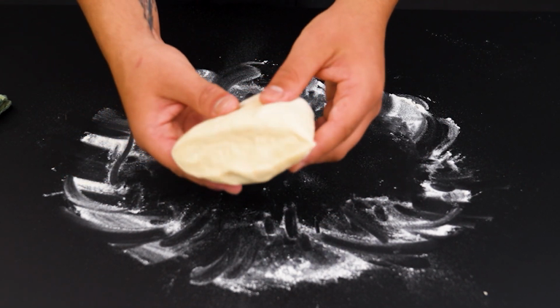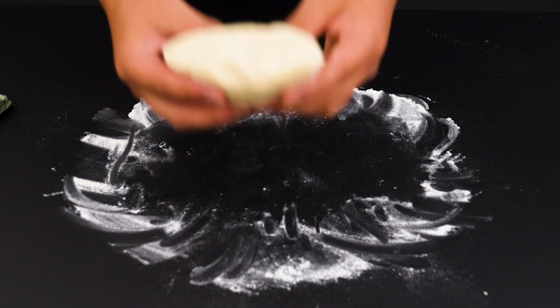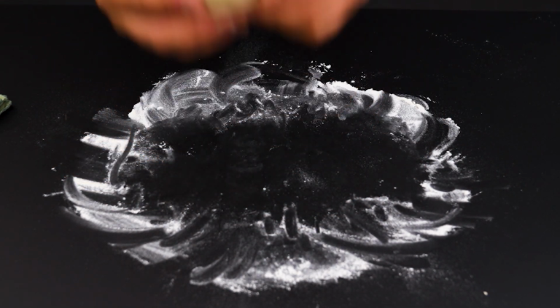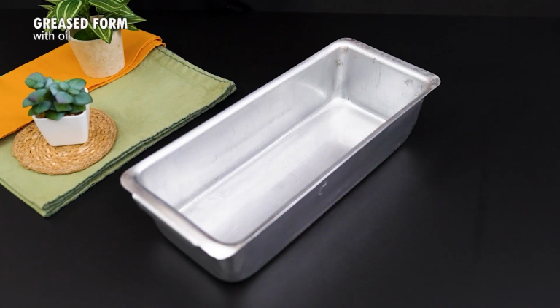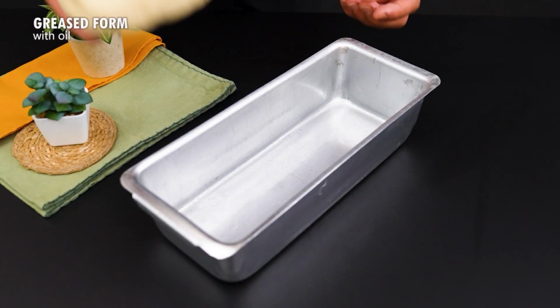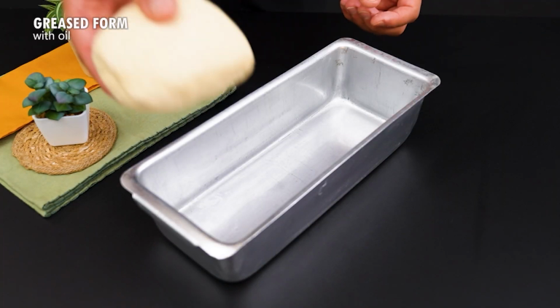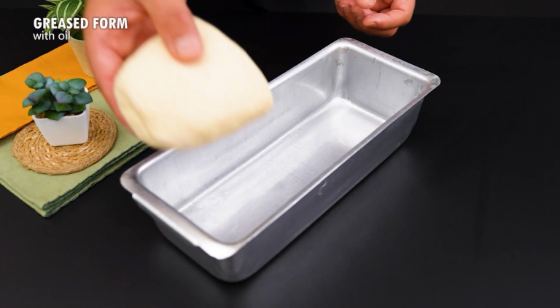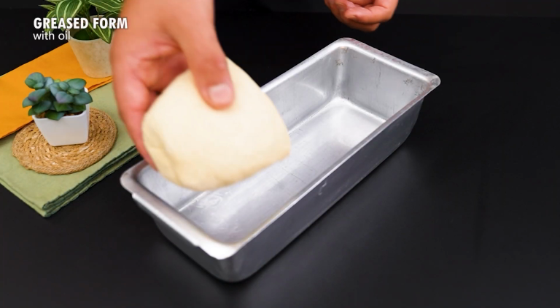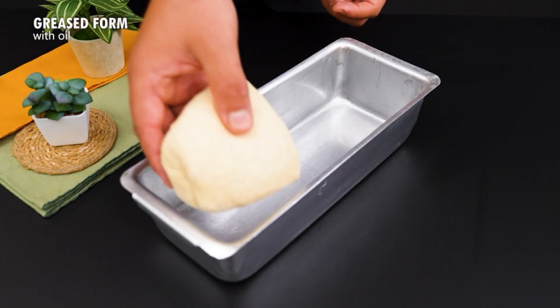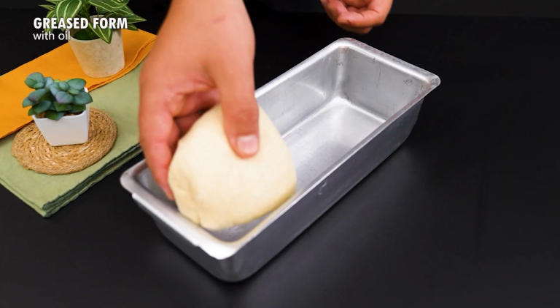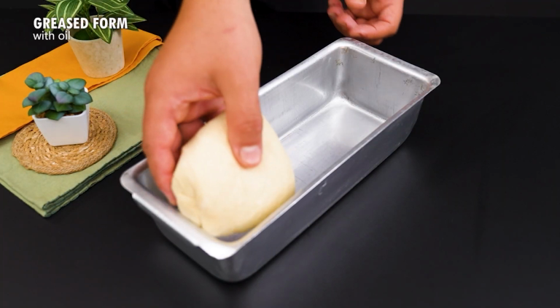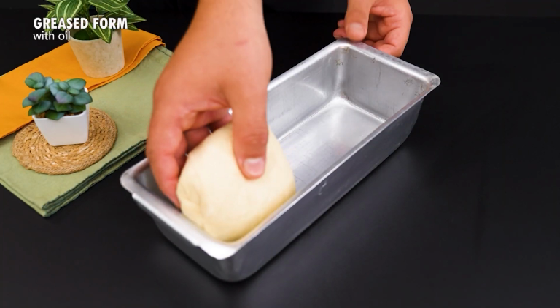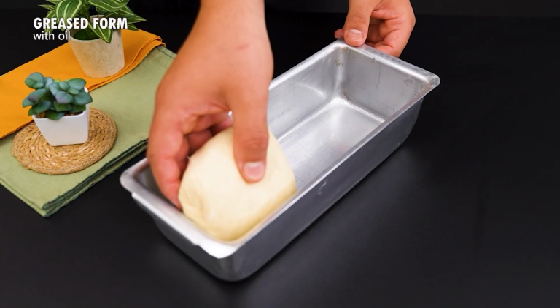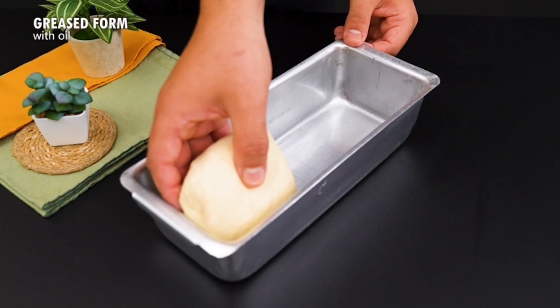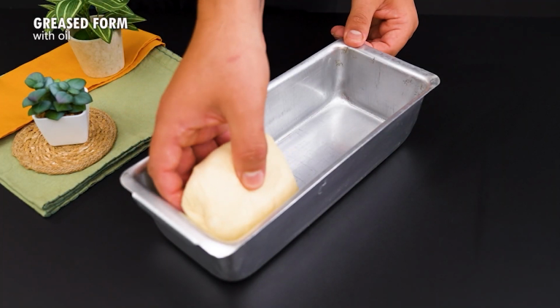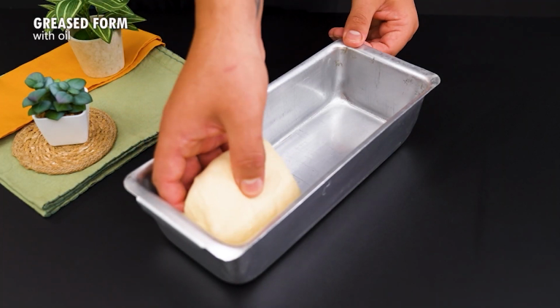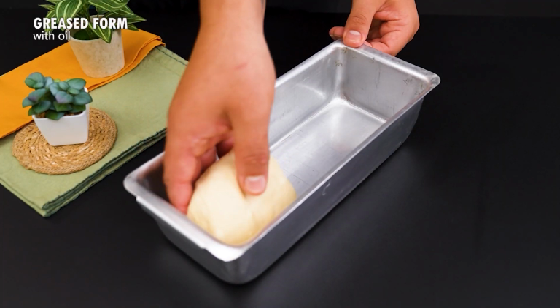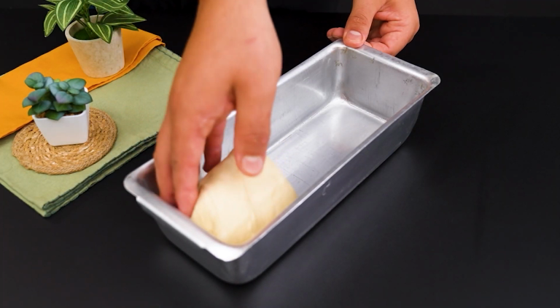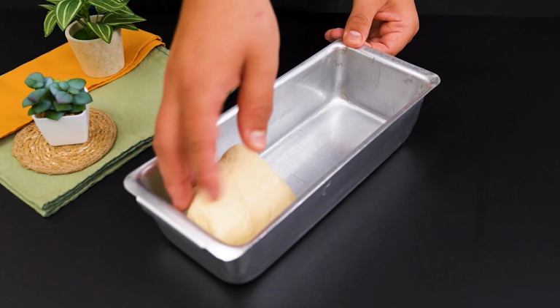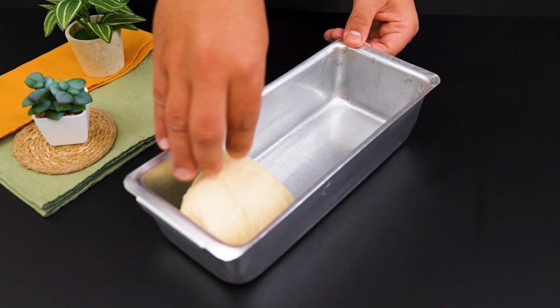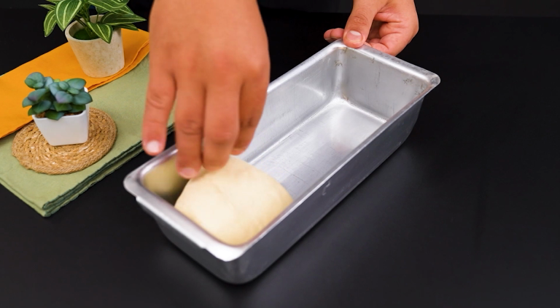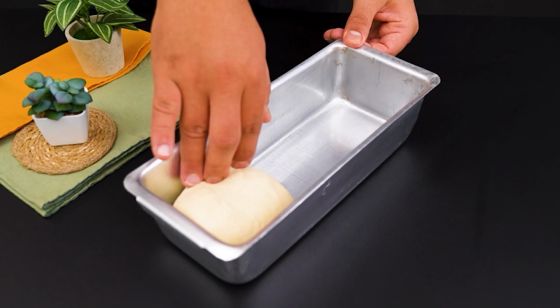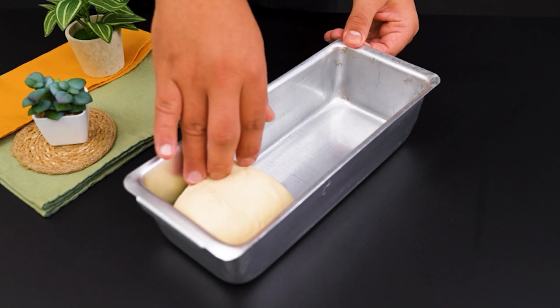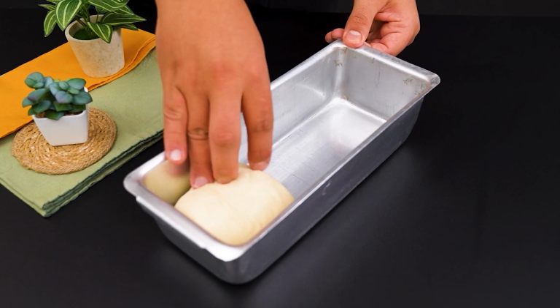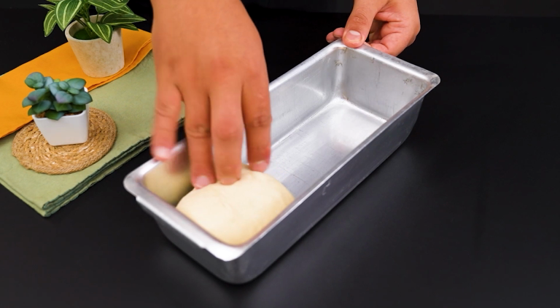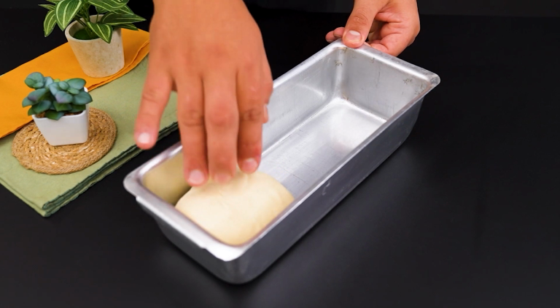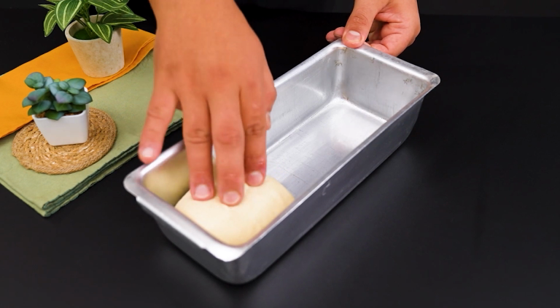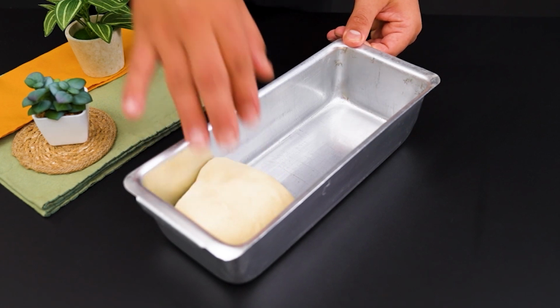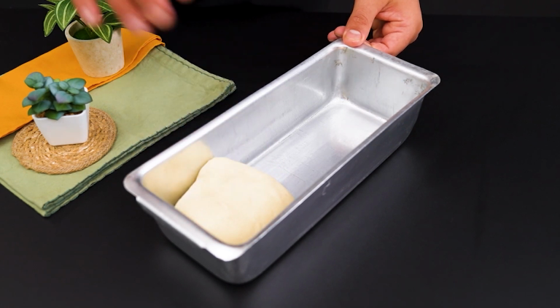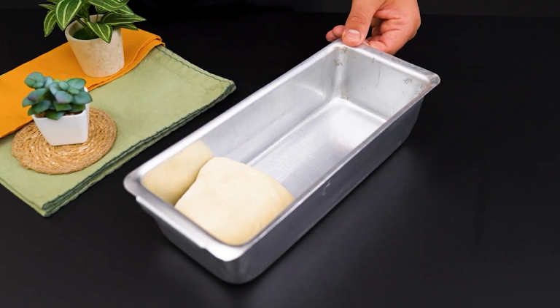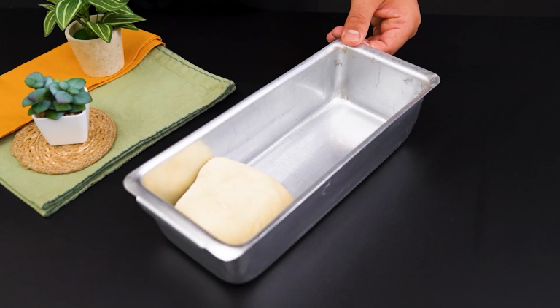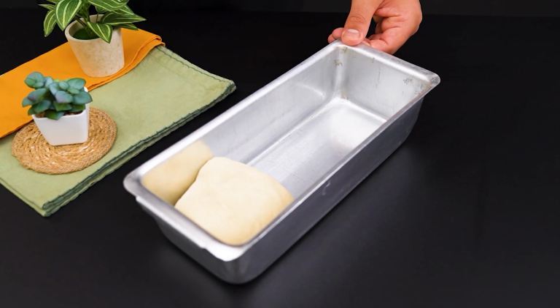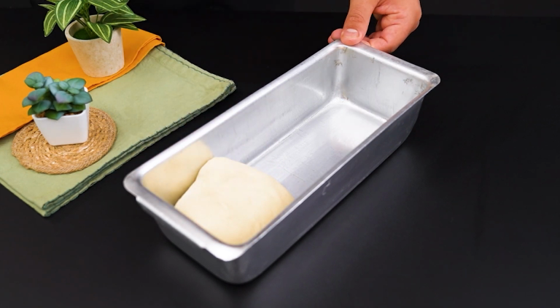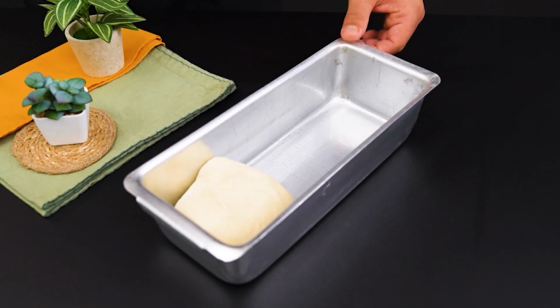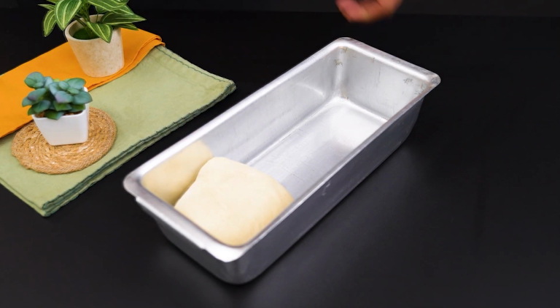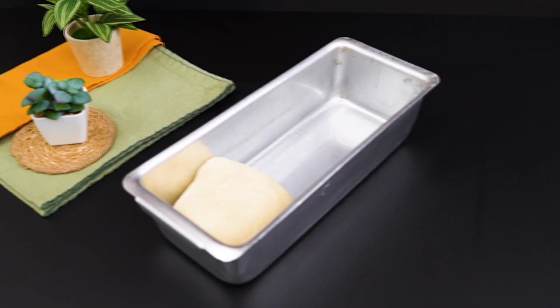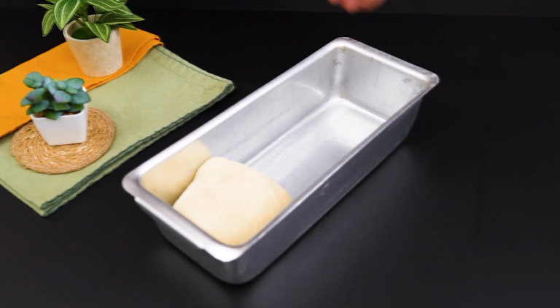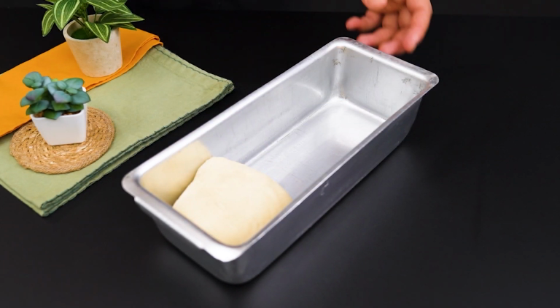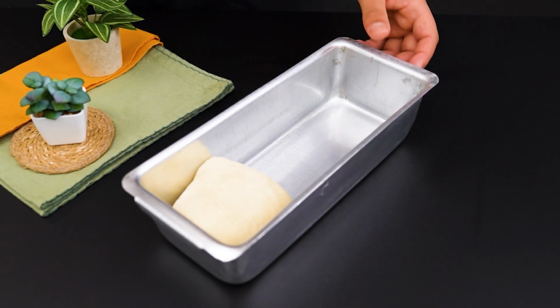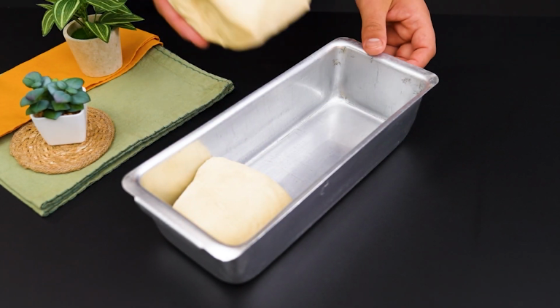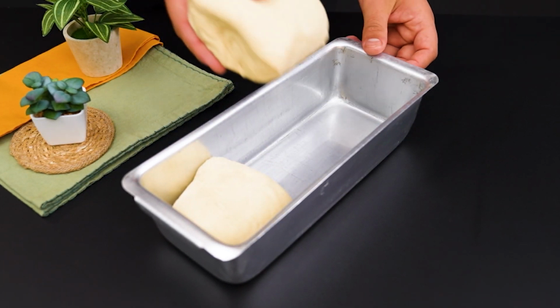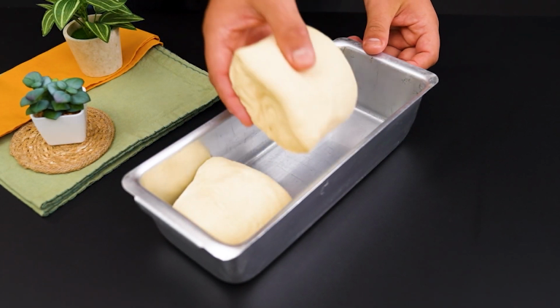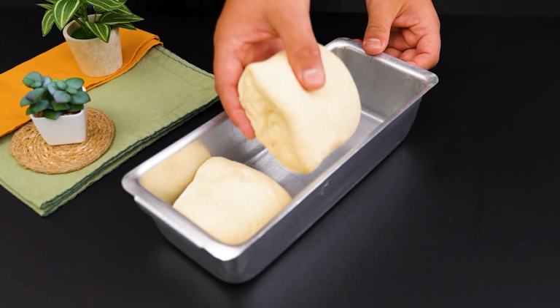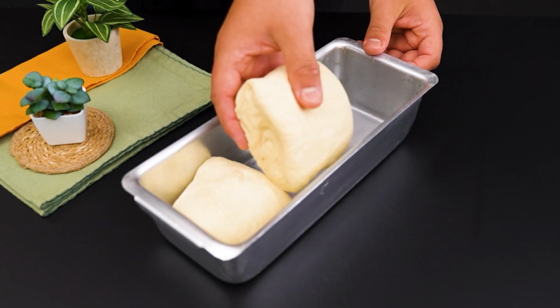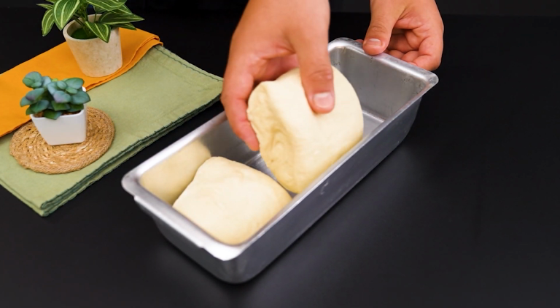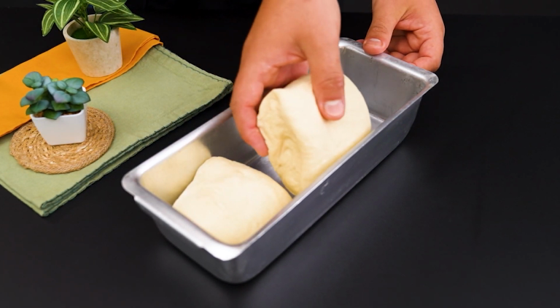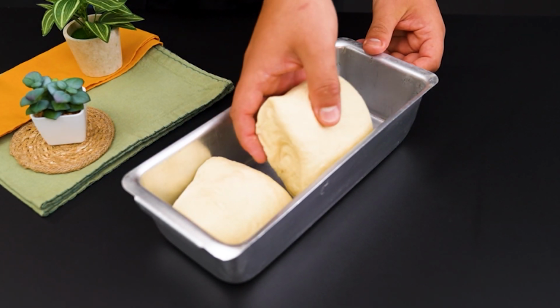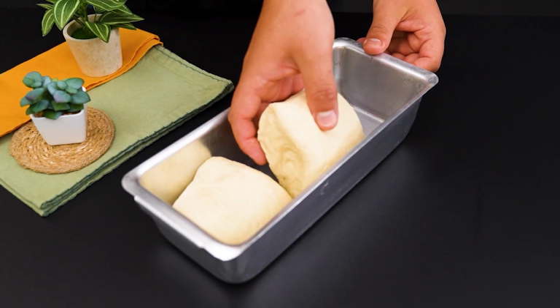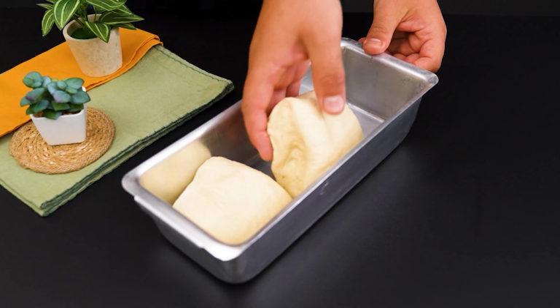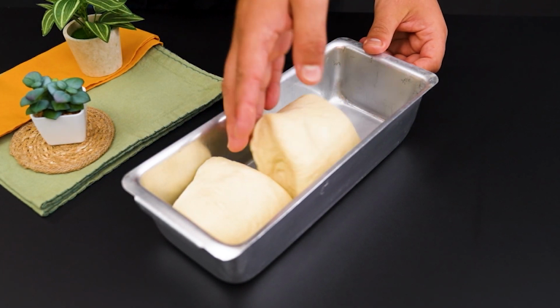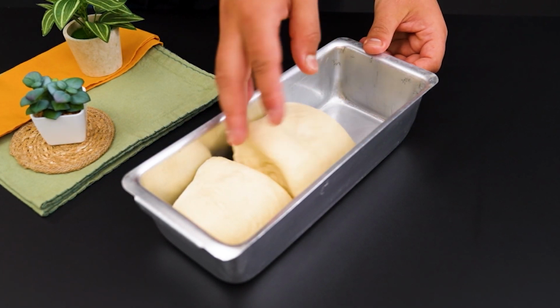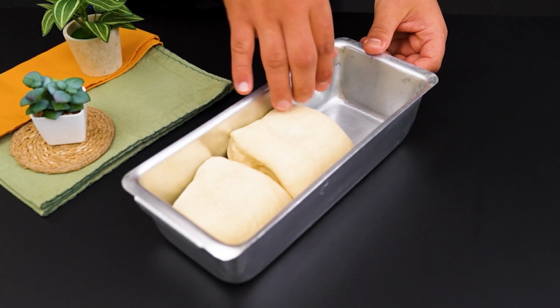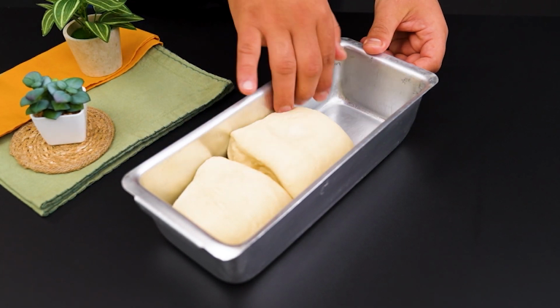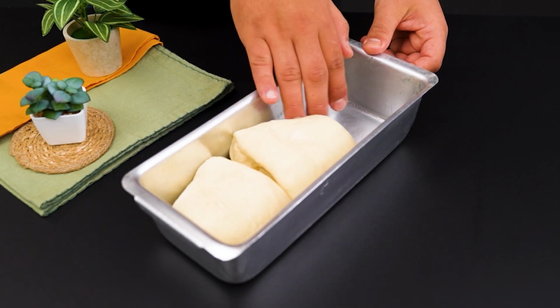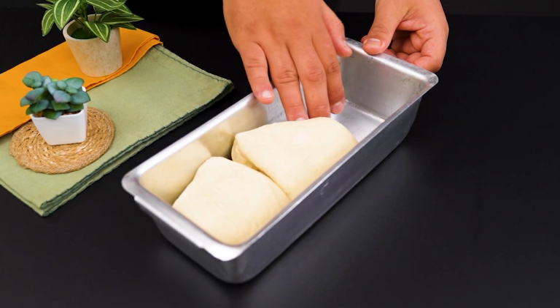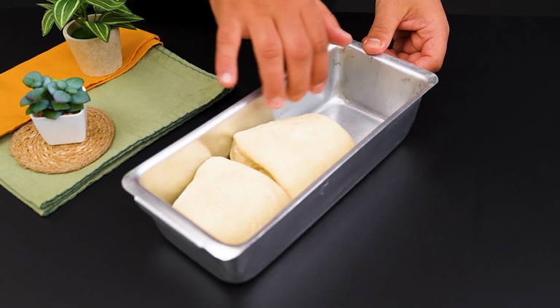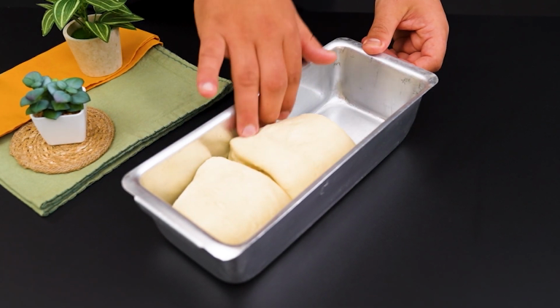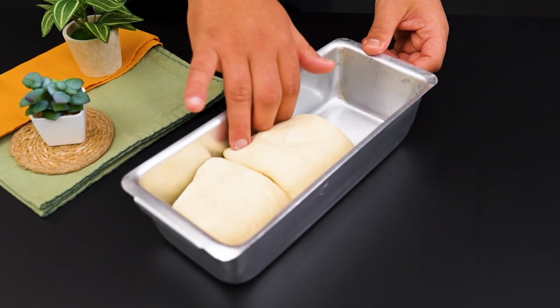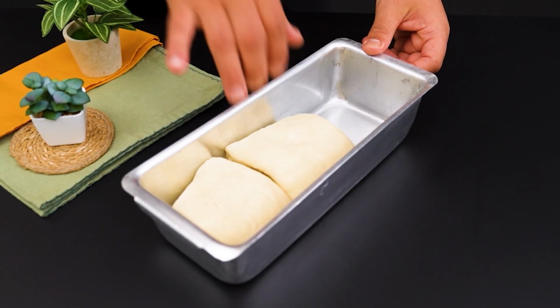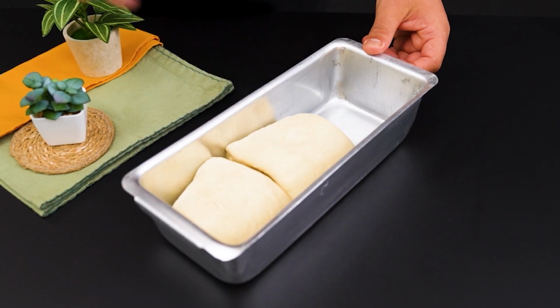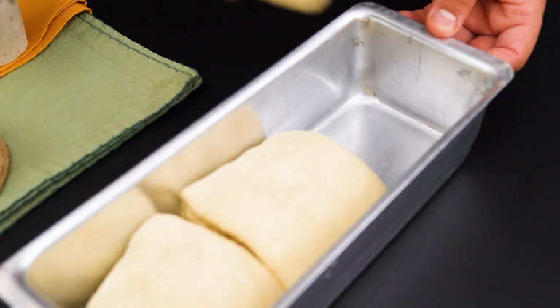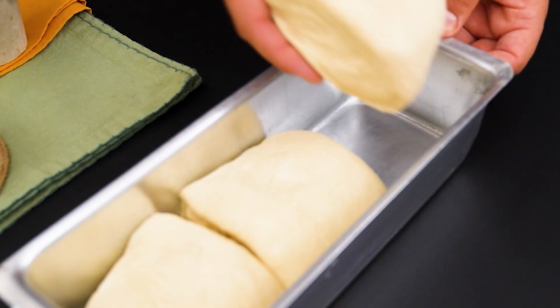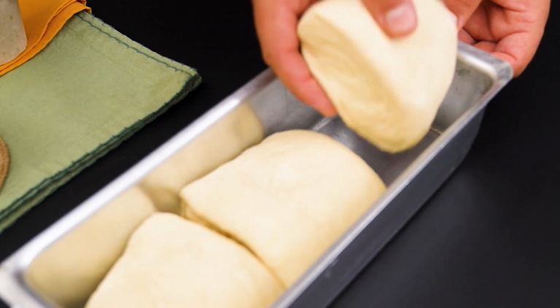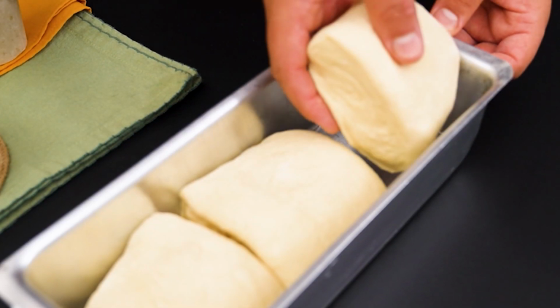Place the pieces of dough in an oiled loaf tin. Leave to rest for another hour to allow the bread to rise even more.